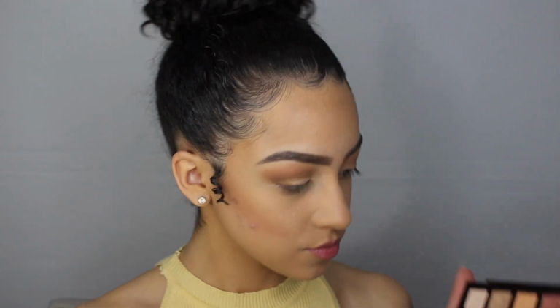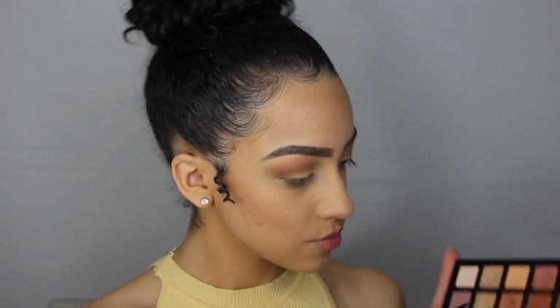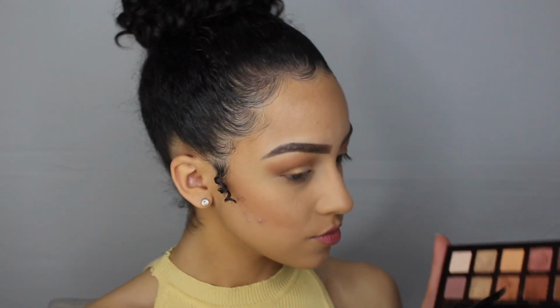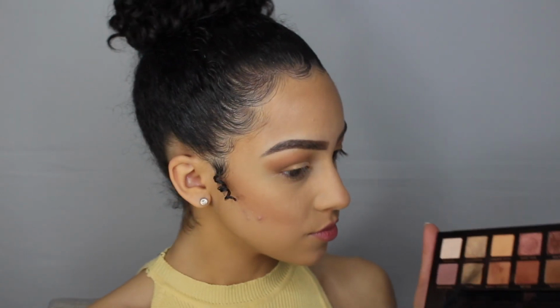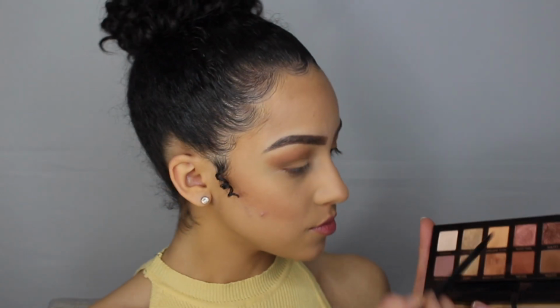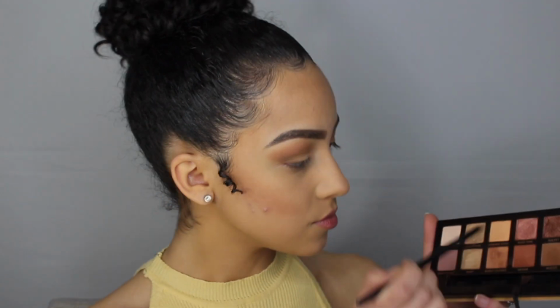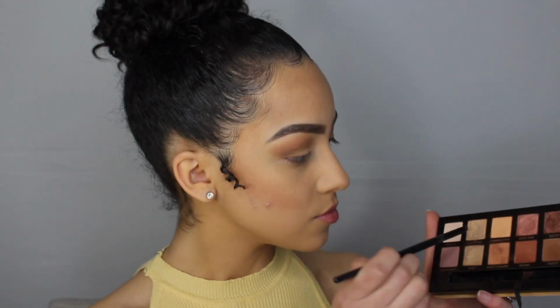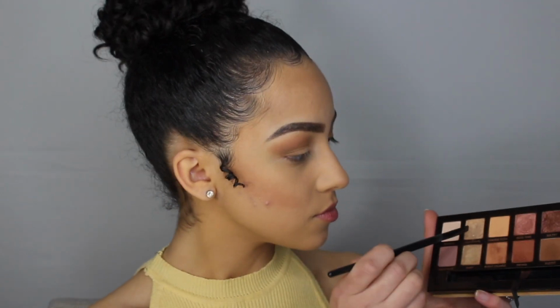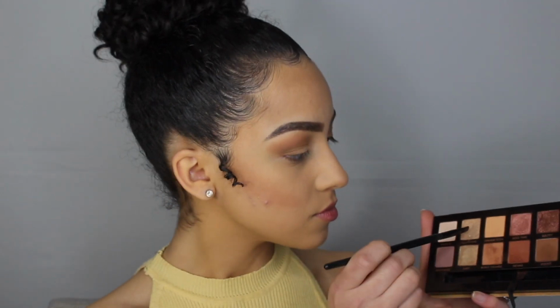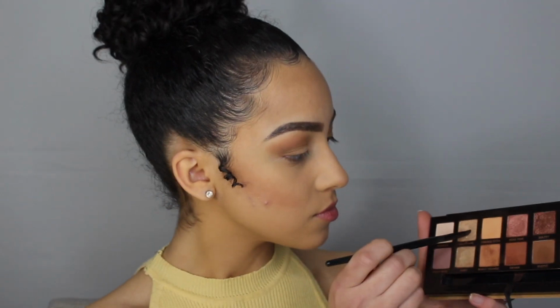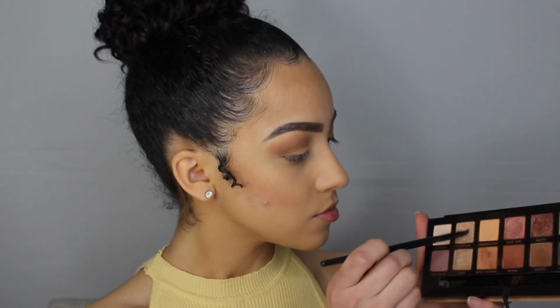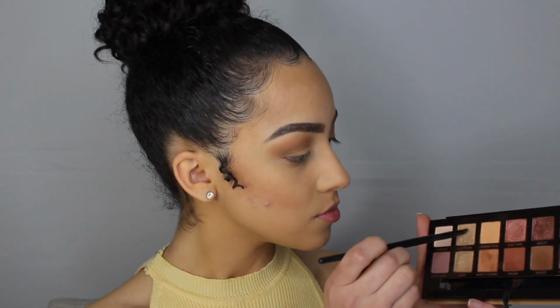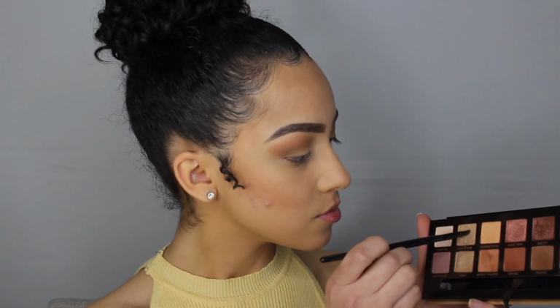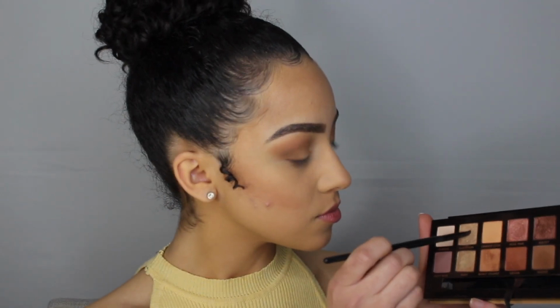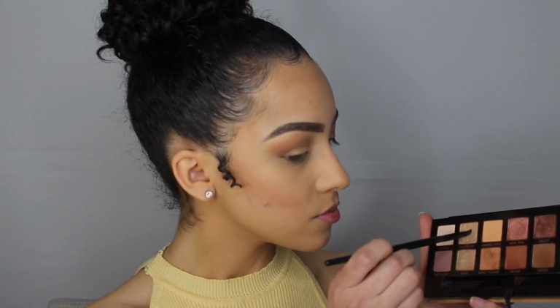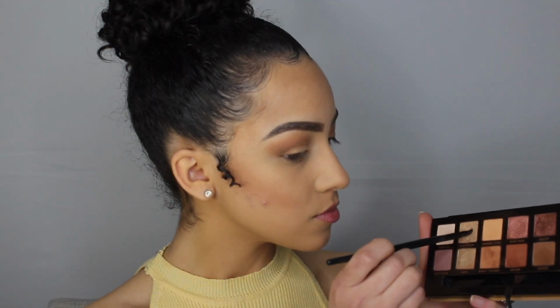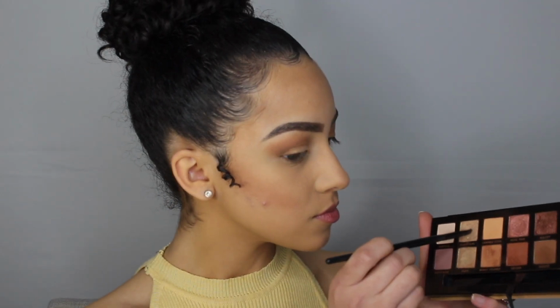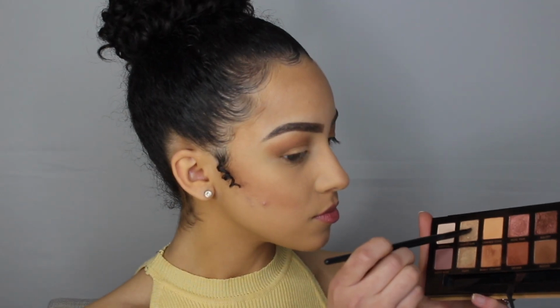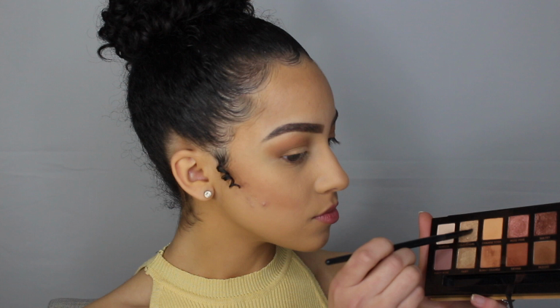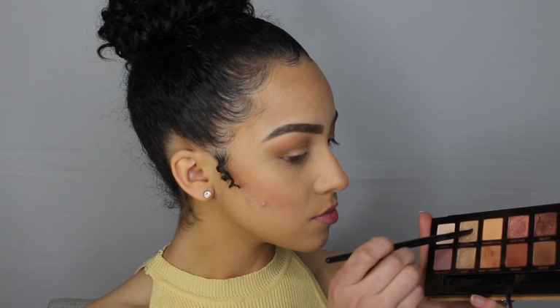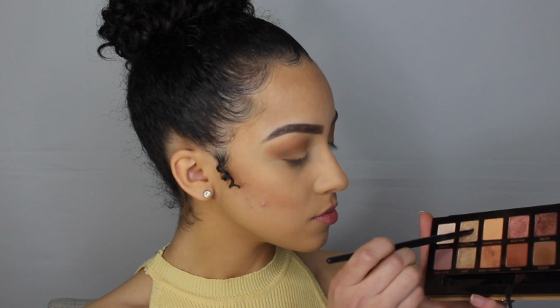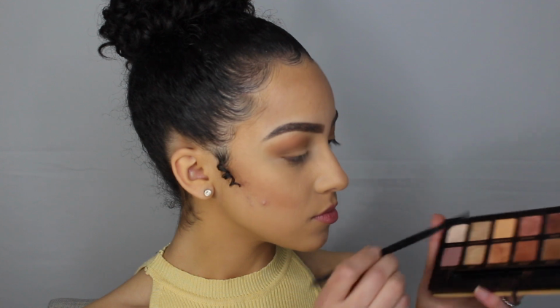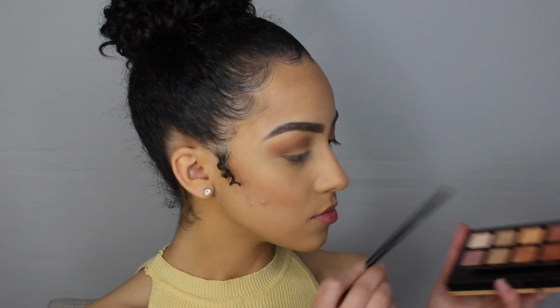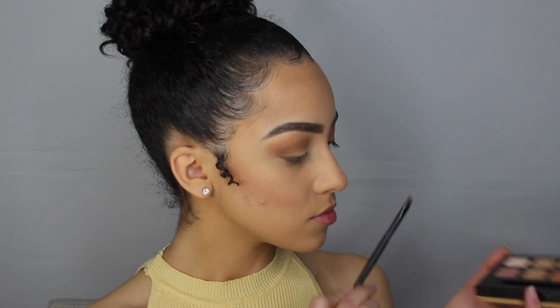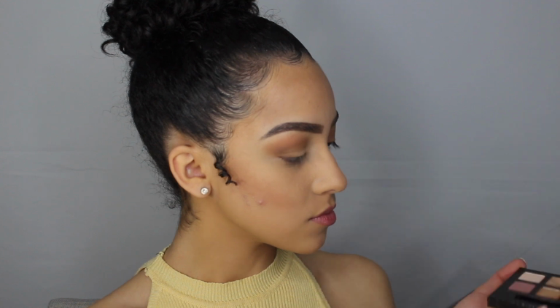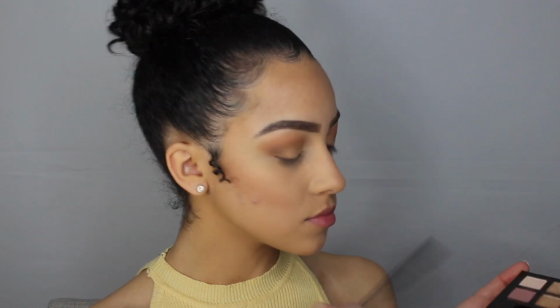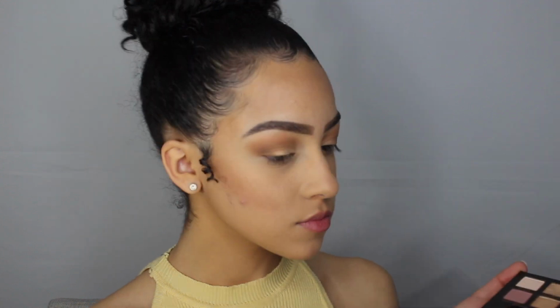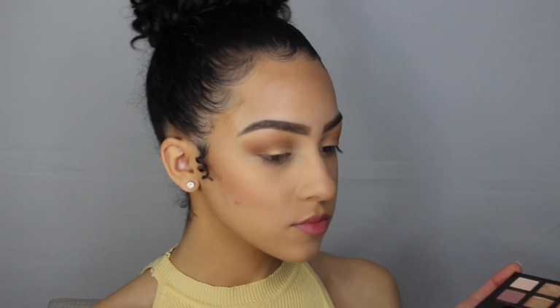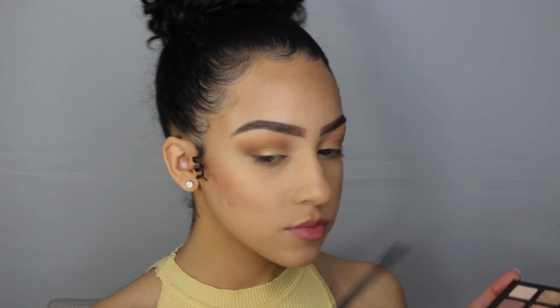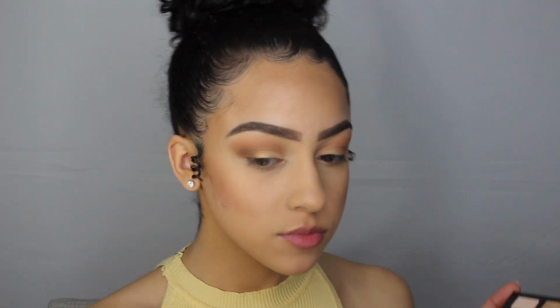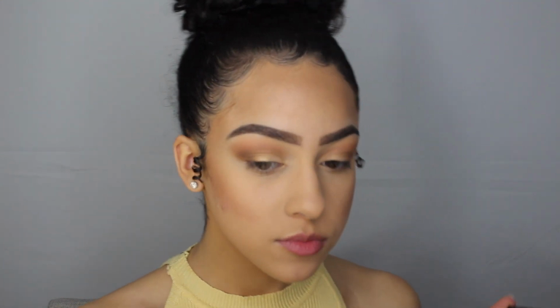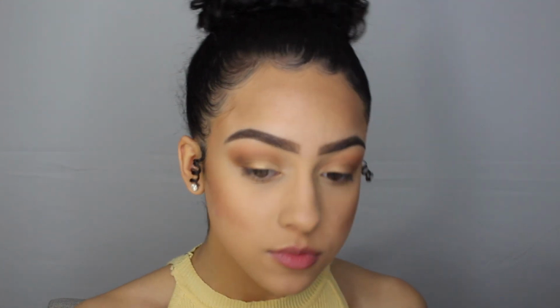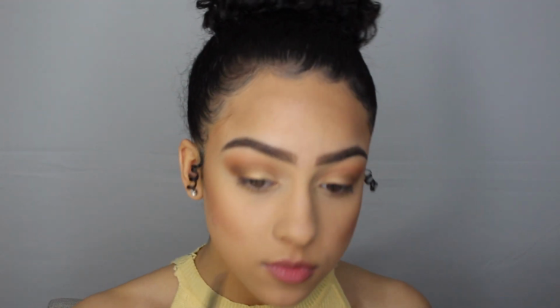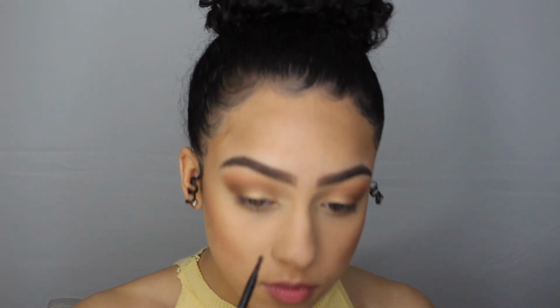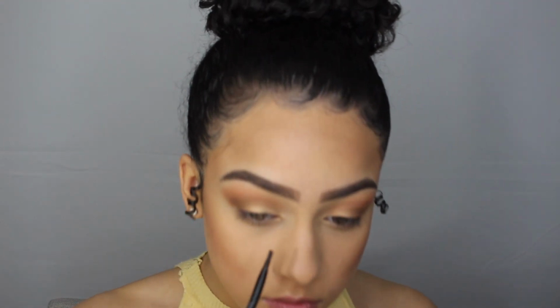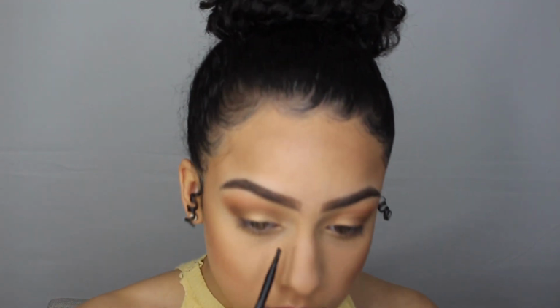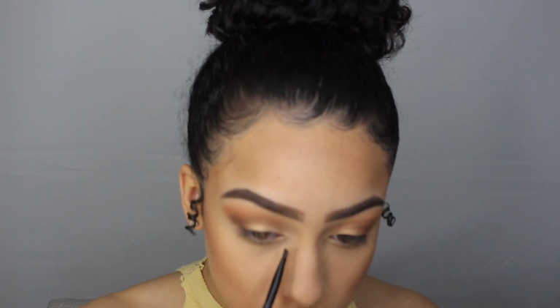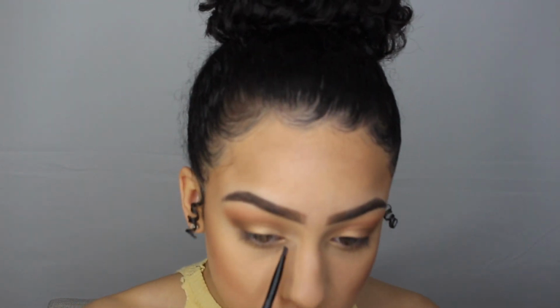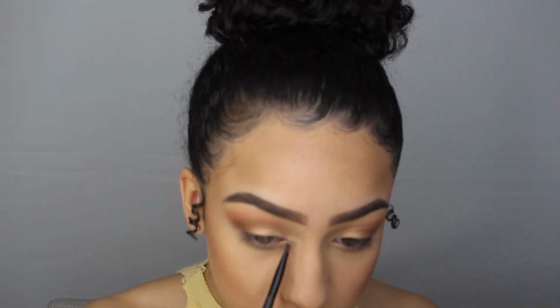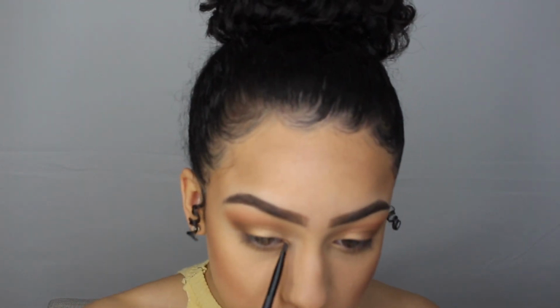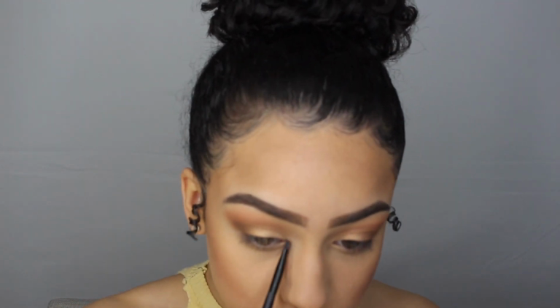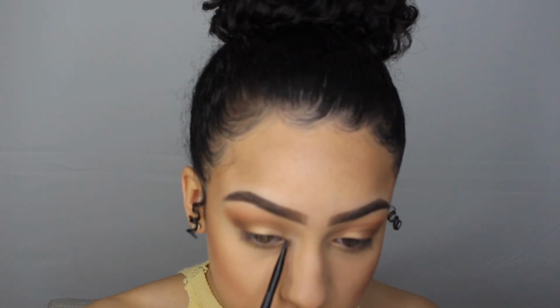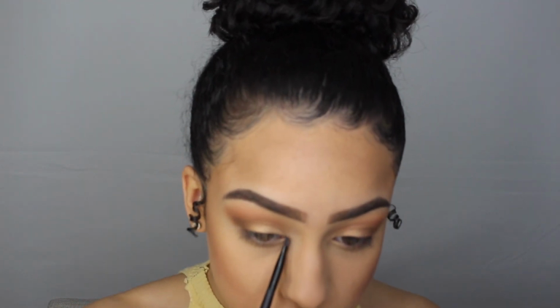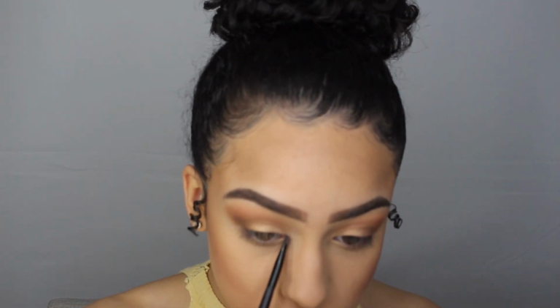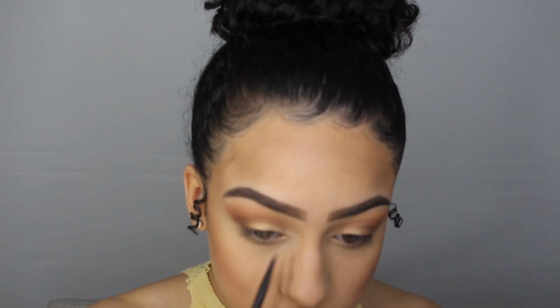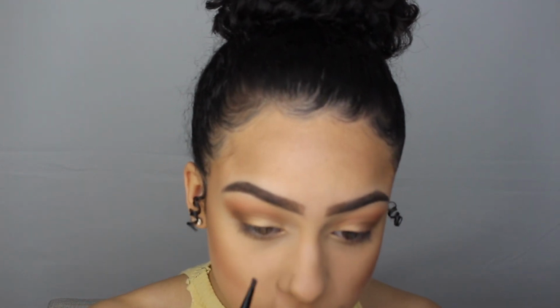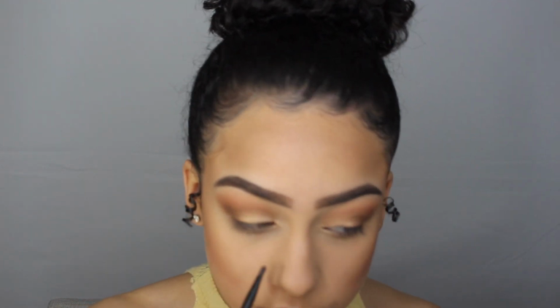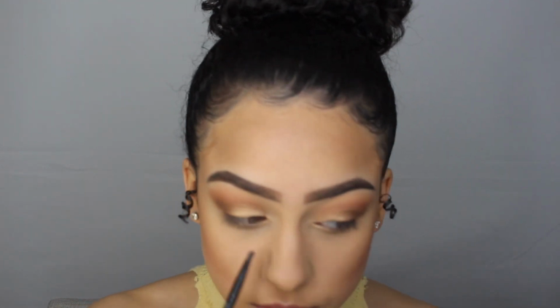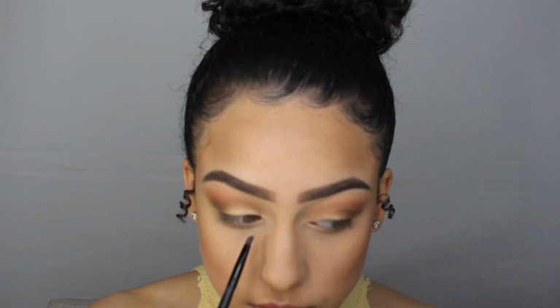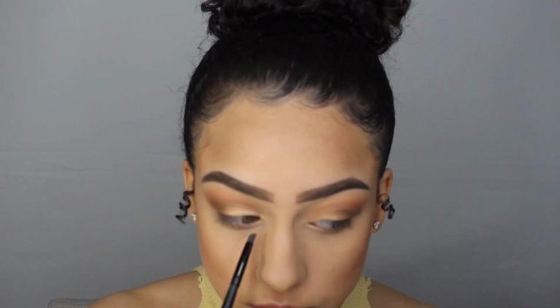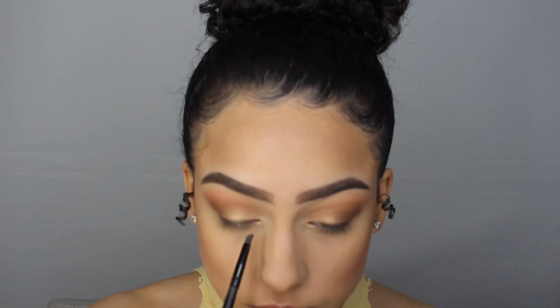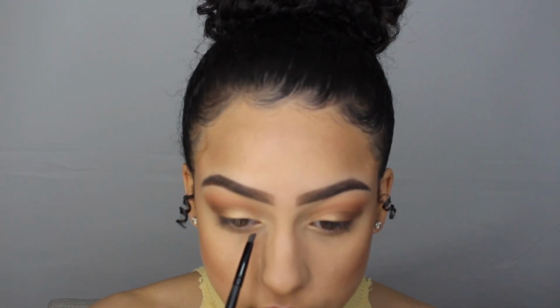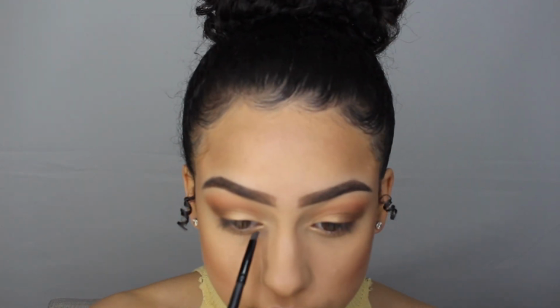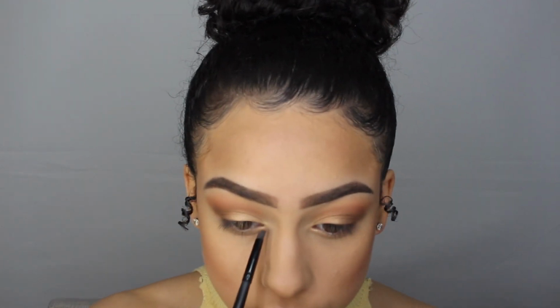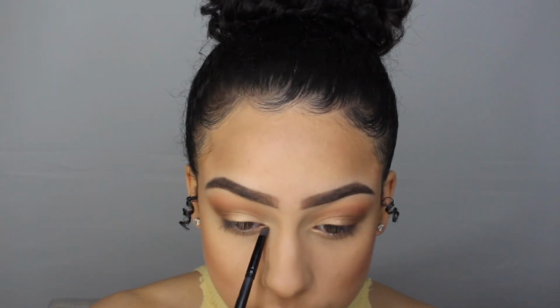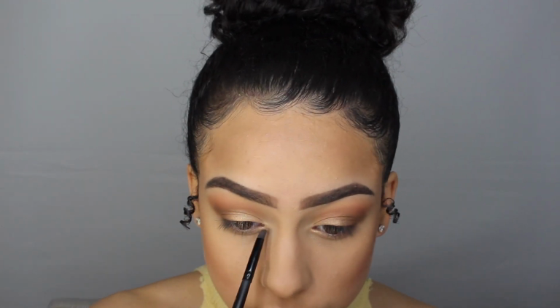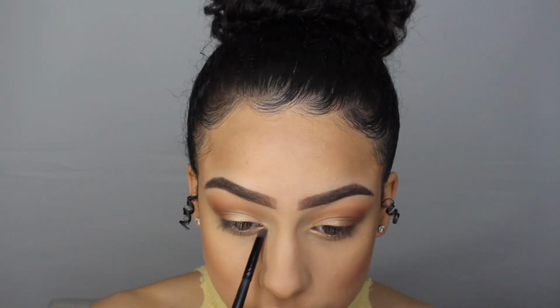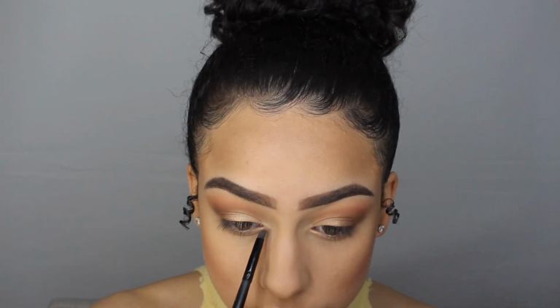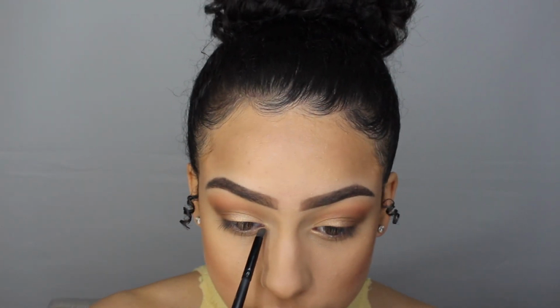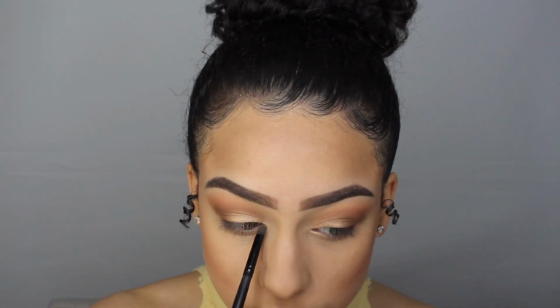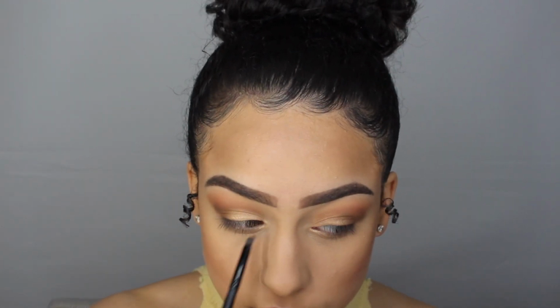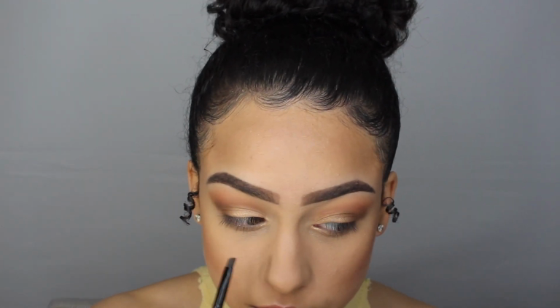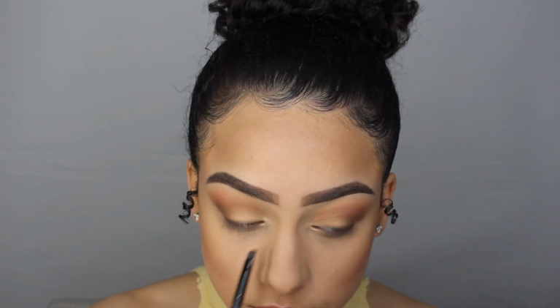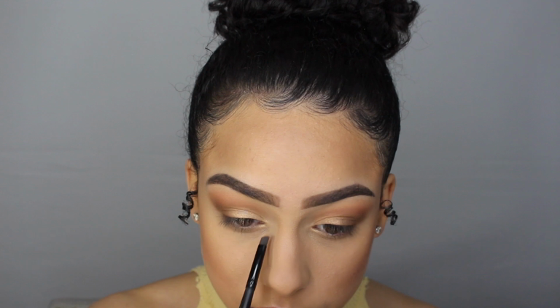With a small angled brush, I'm taking the shade glistening again and putting it in my inner corner to brighten it up.